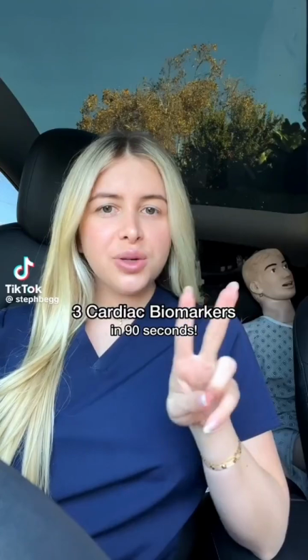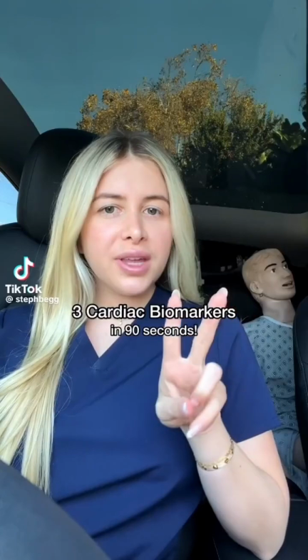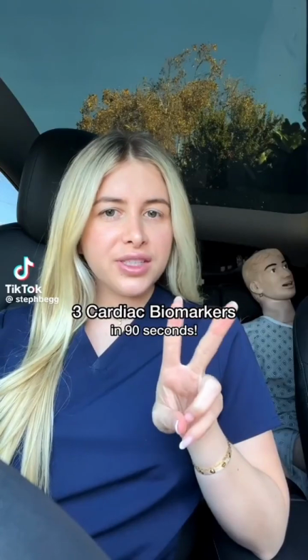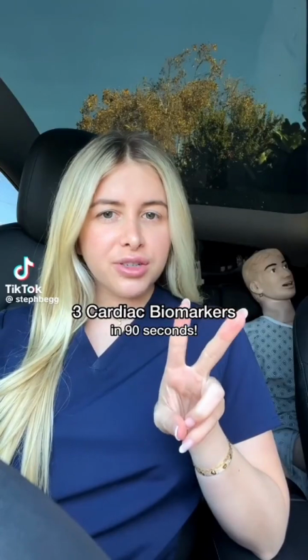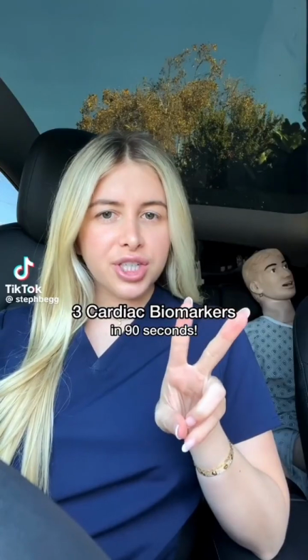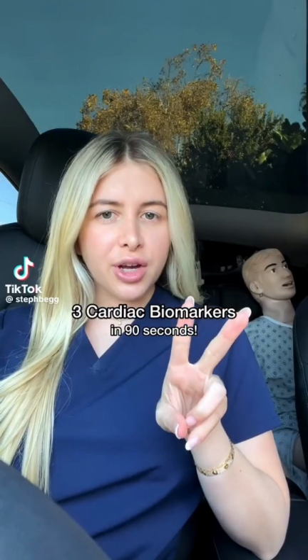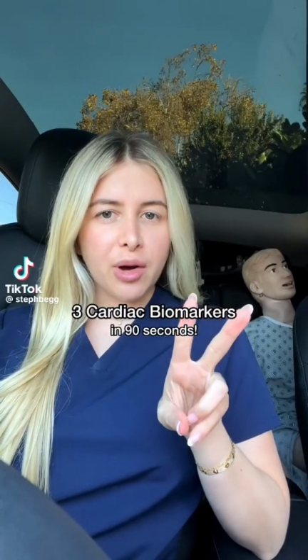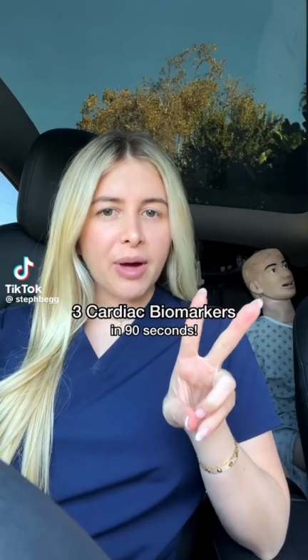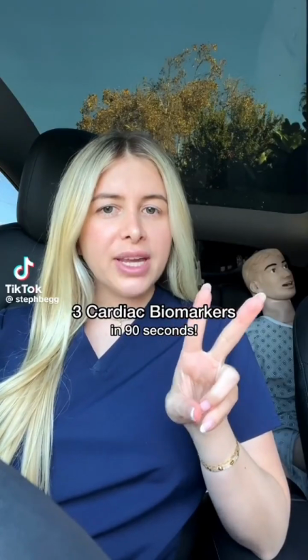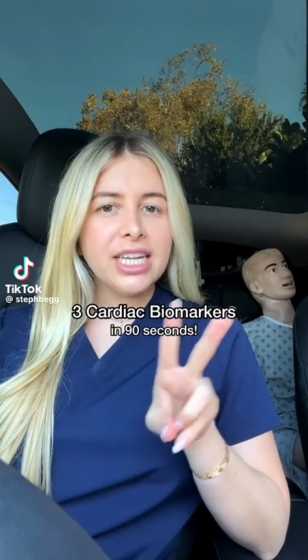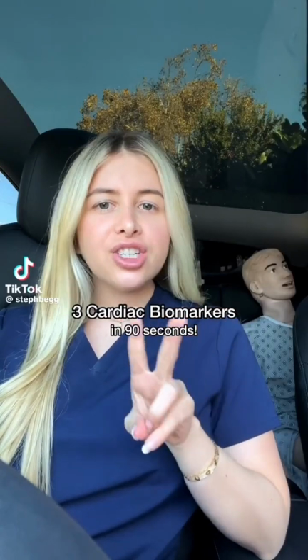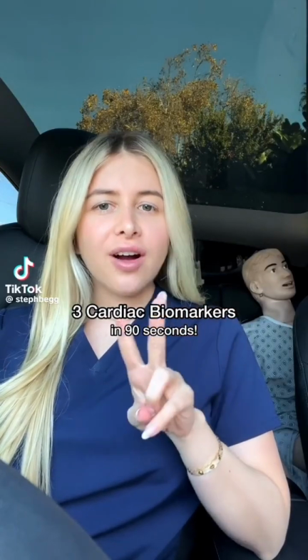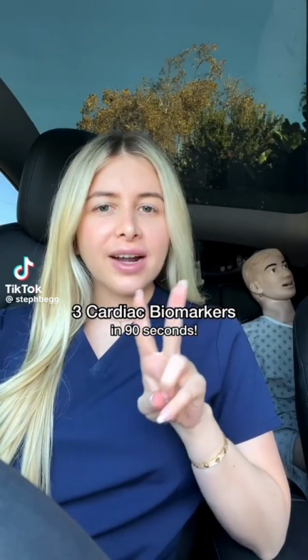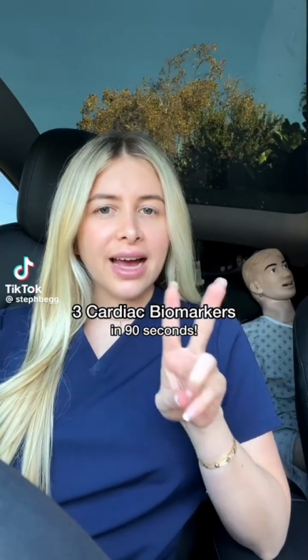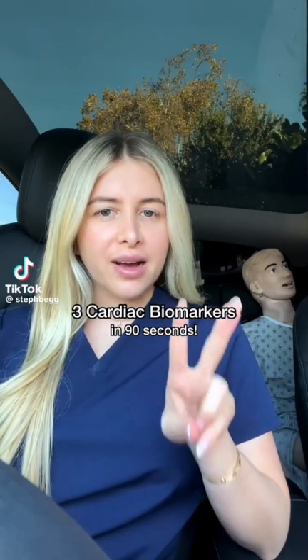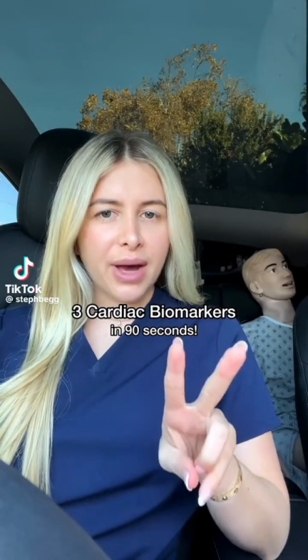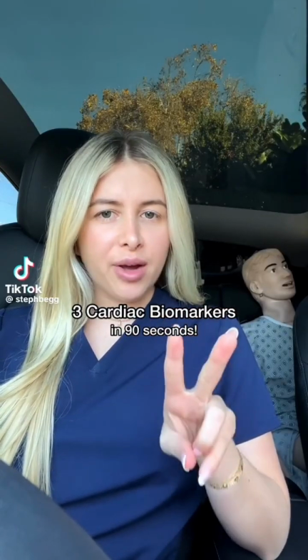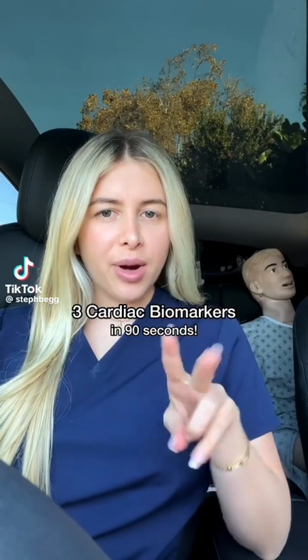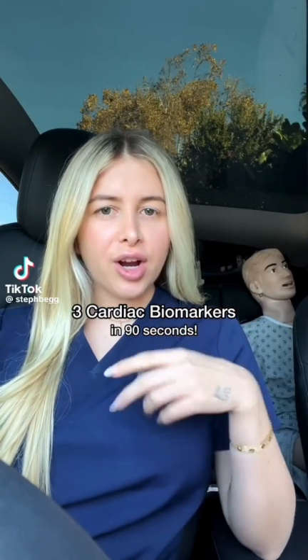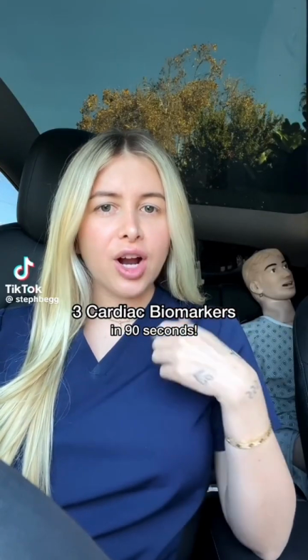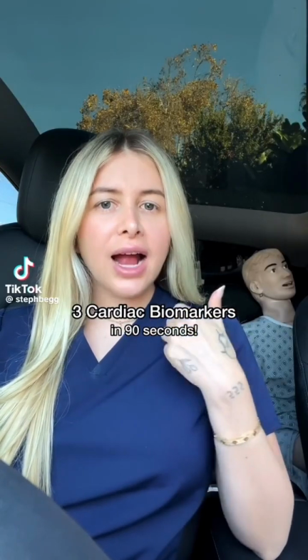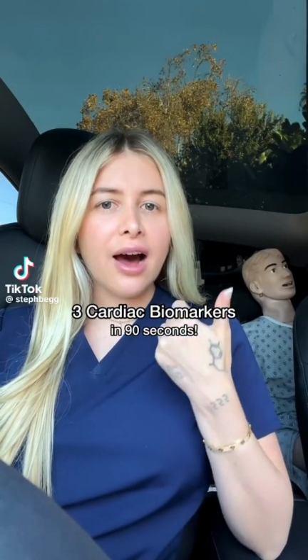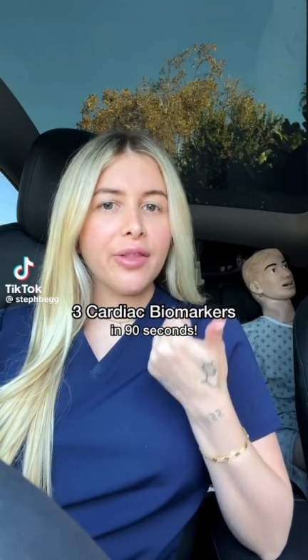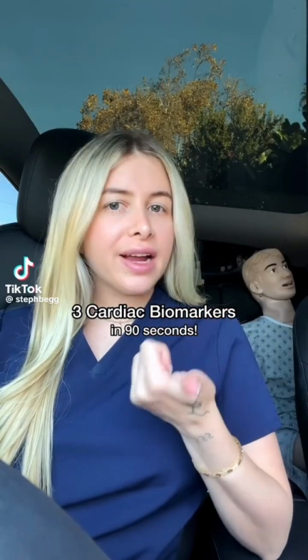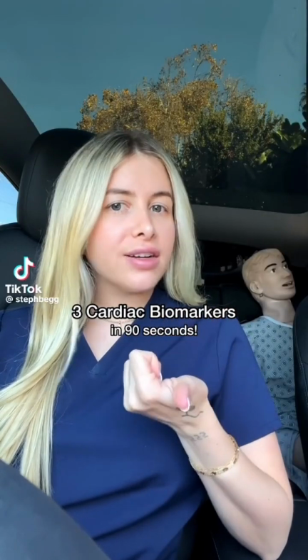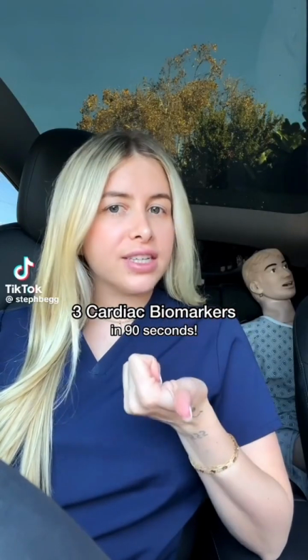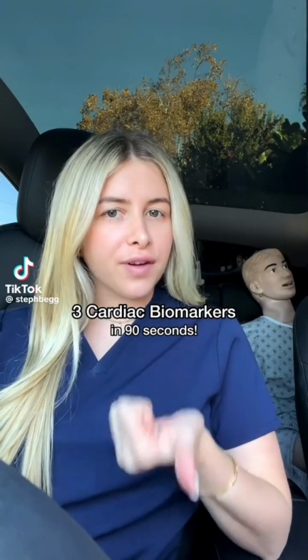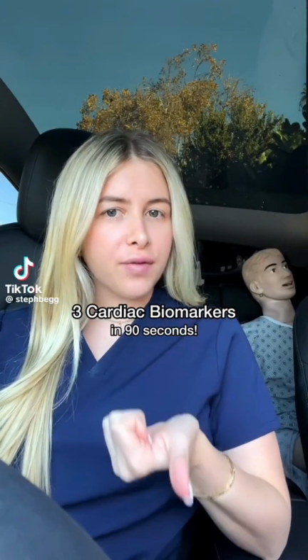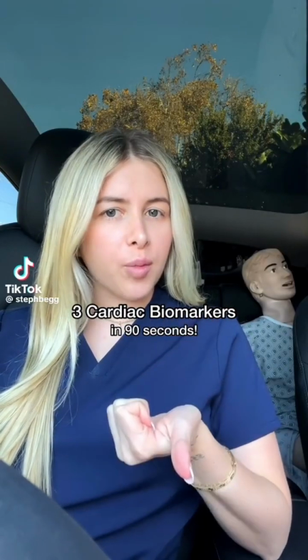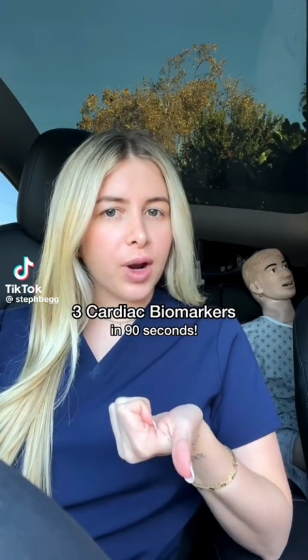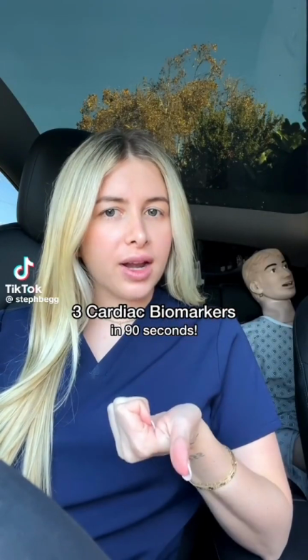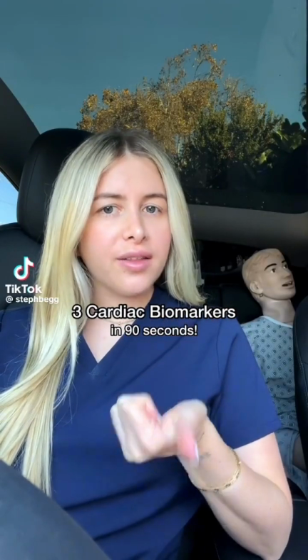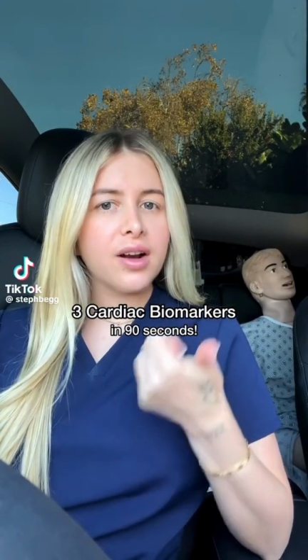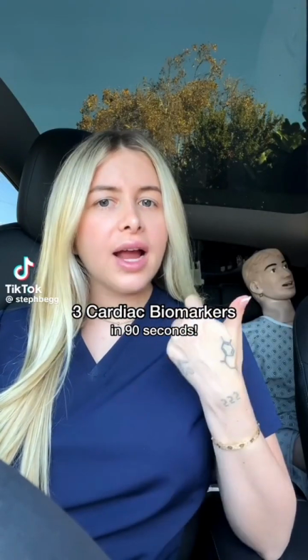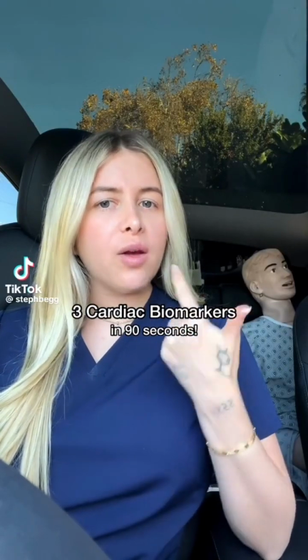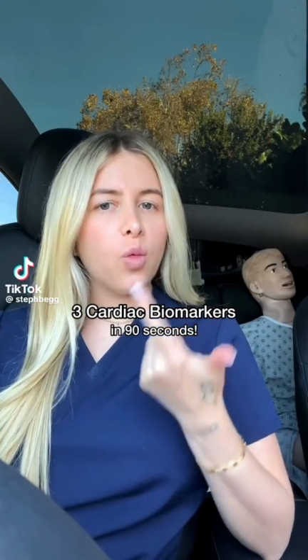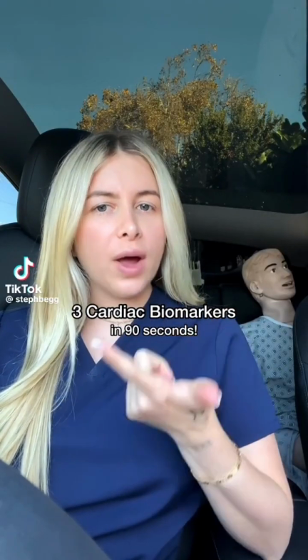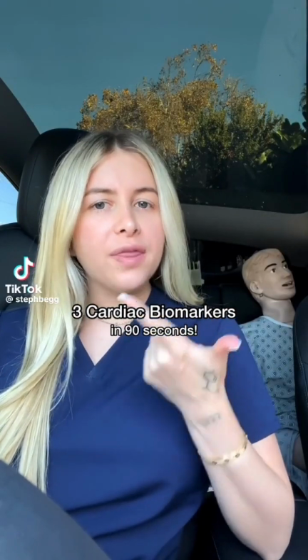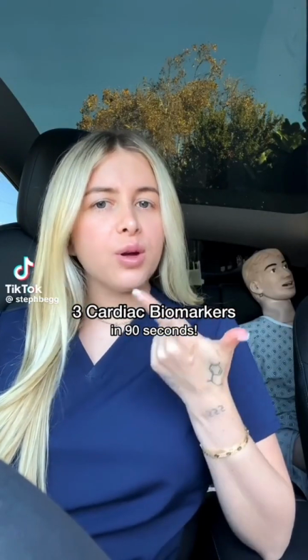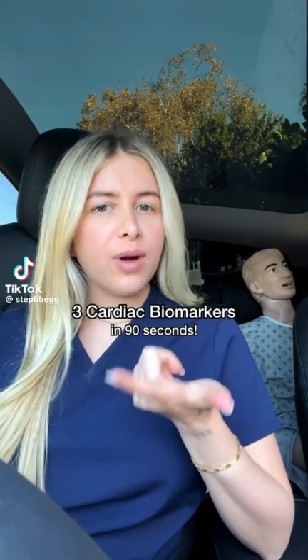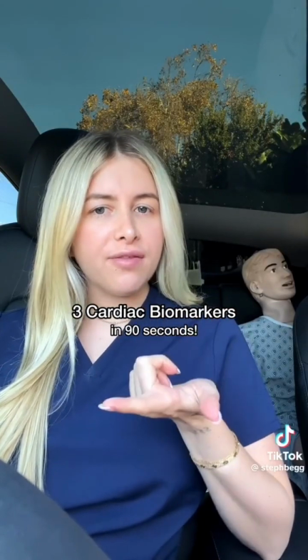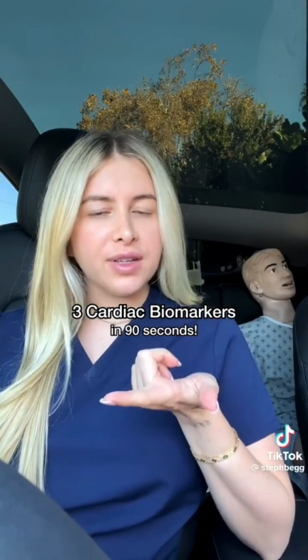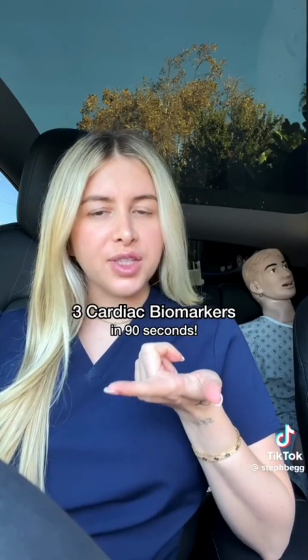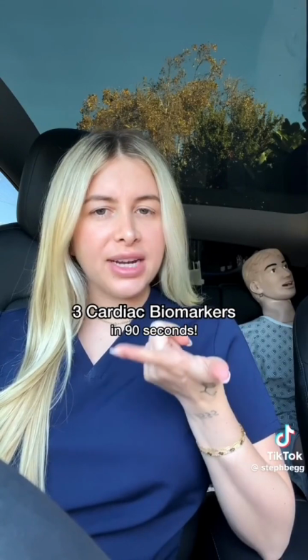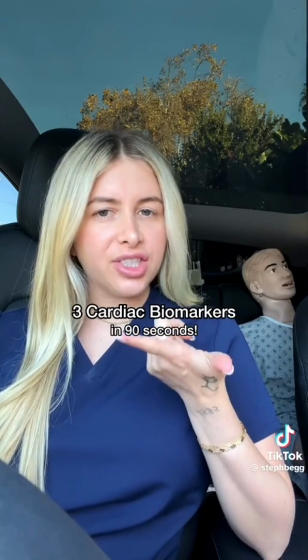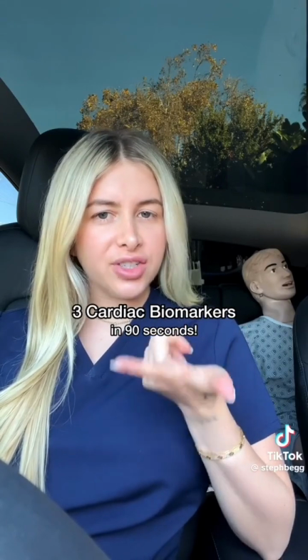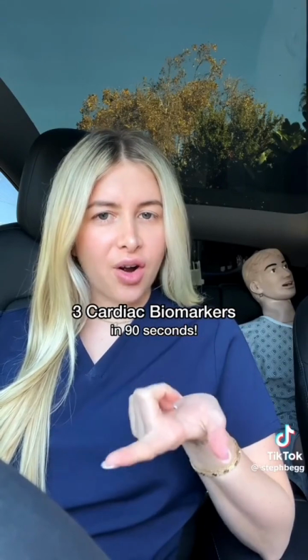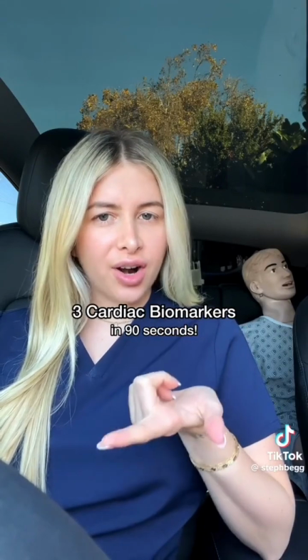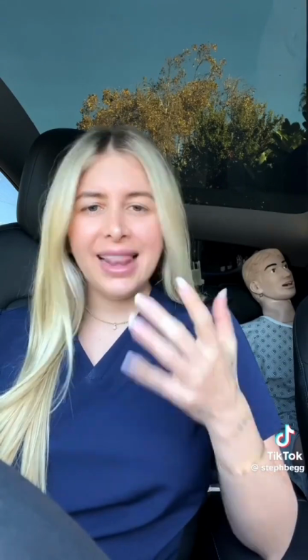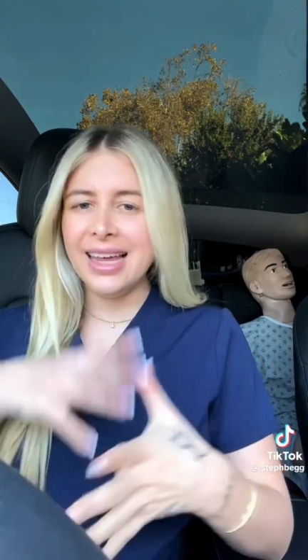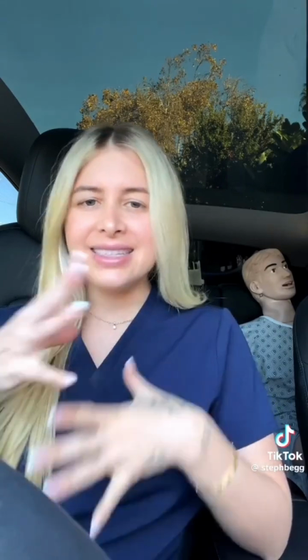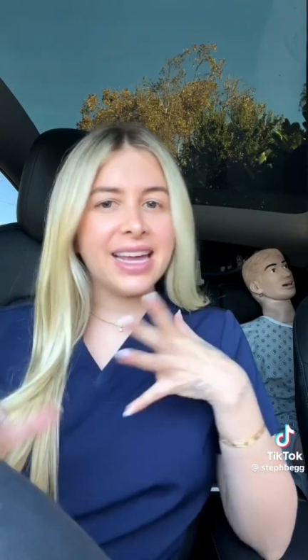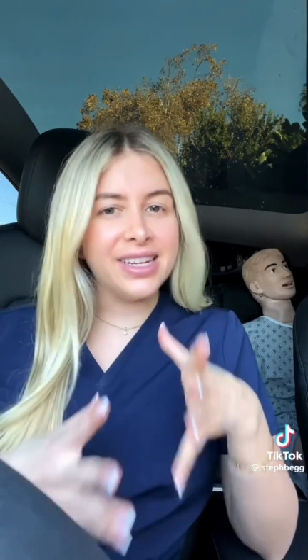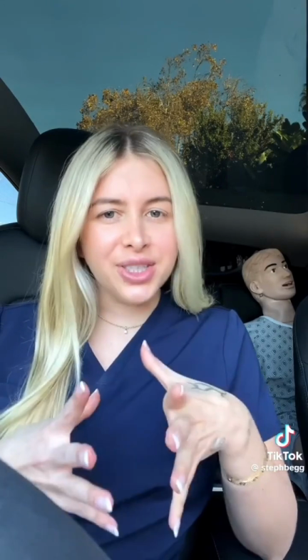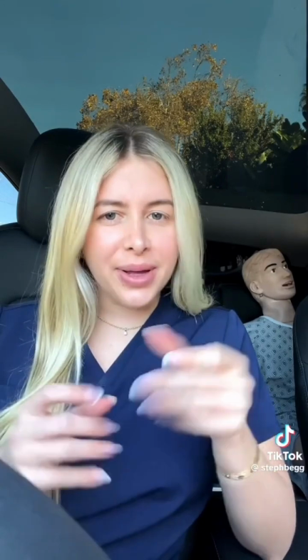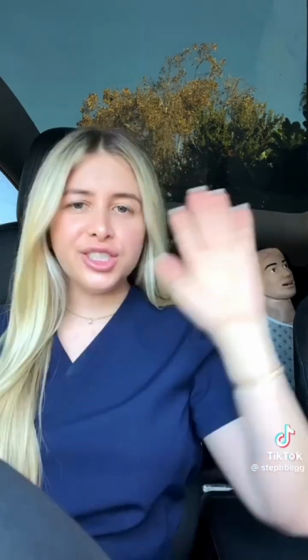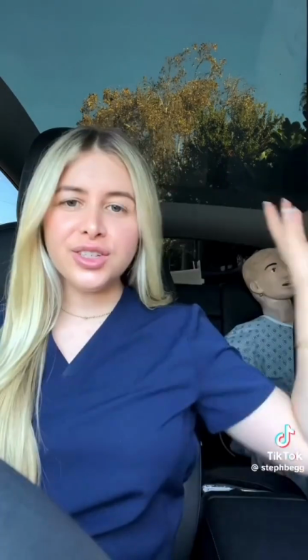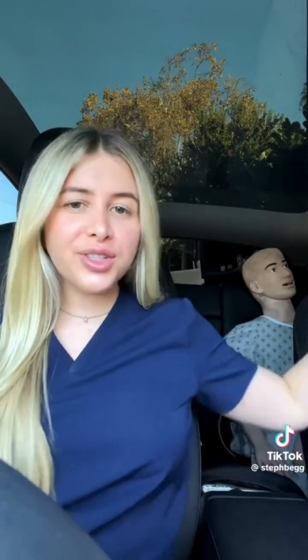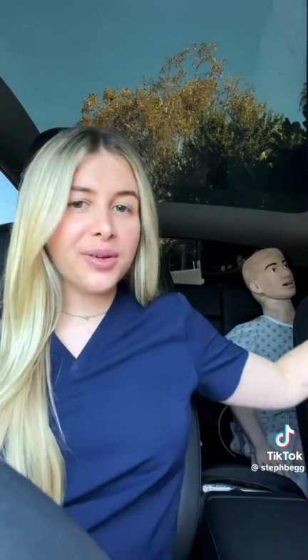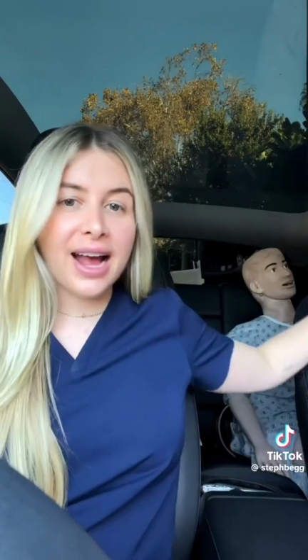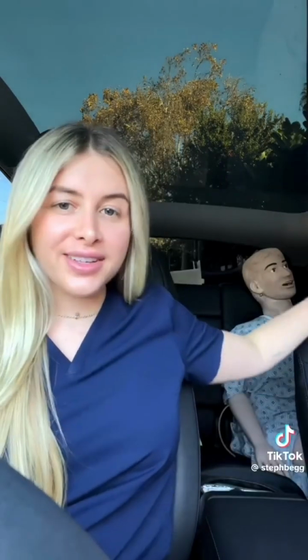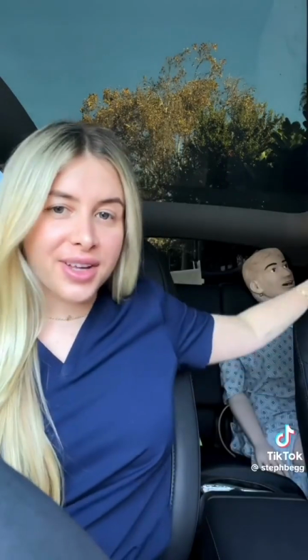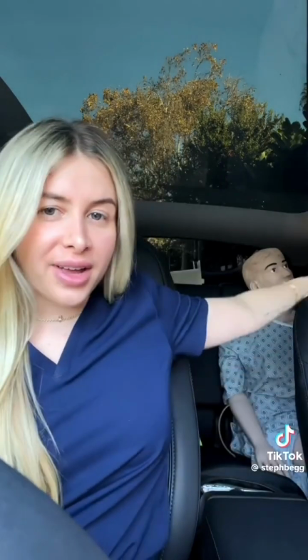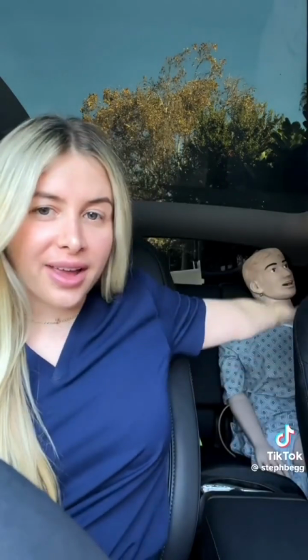Two things you should know about each cardiac biomarker: how they are different from one another, and what their reference ranges are. Let's get into it. Just don't ask, okay?